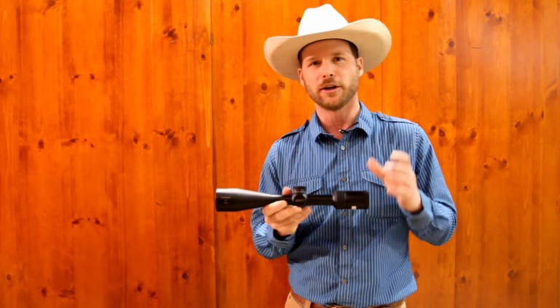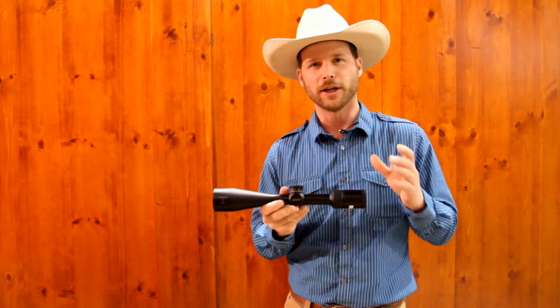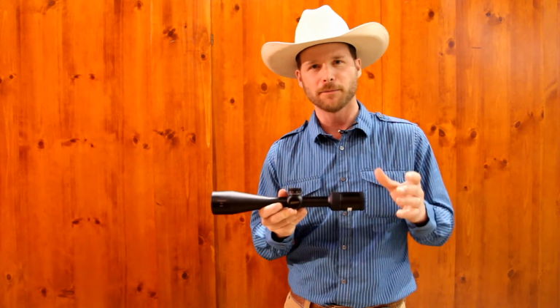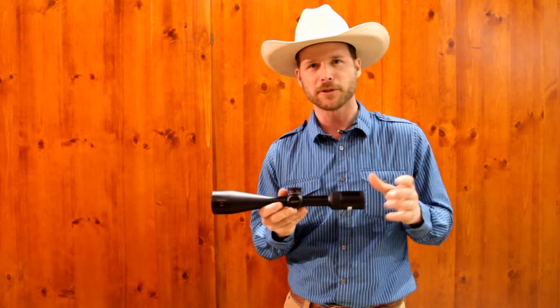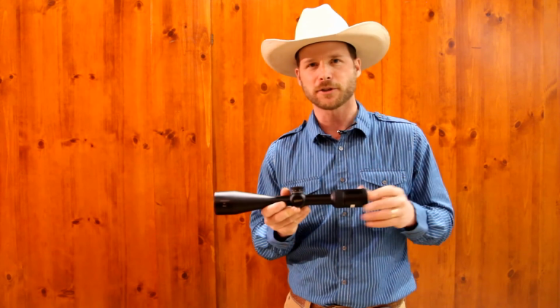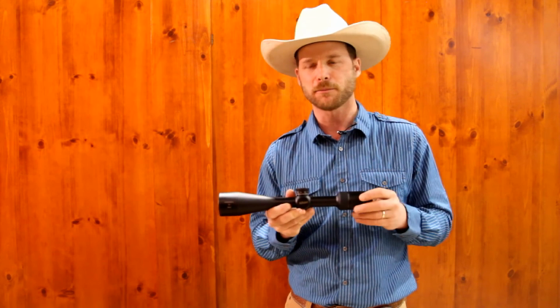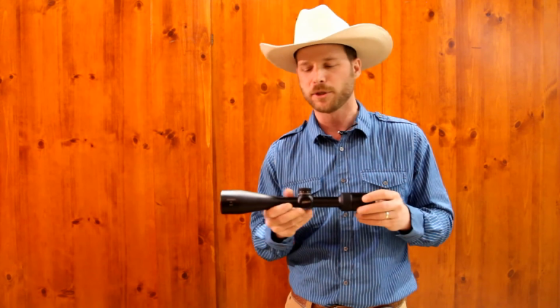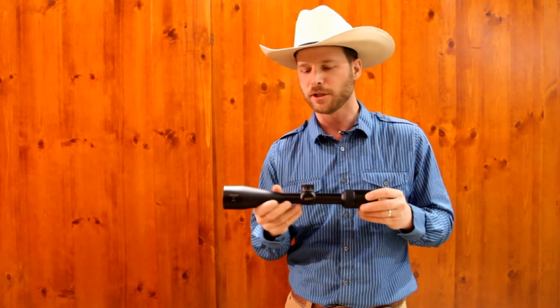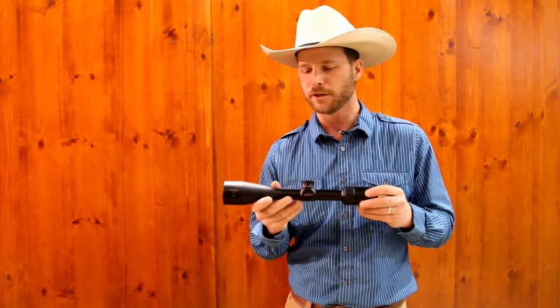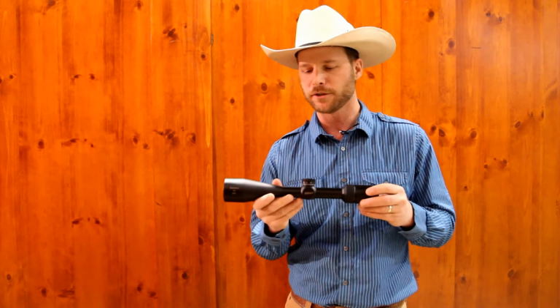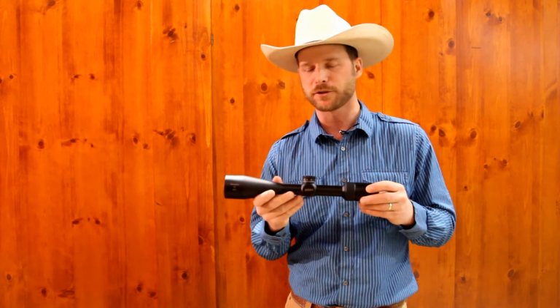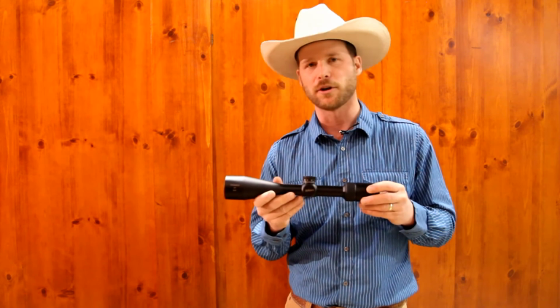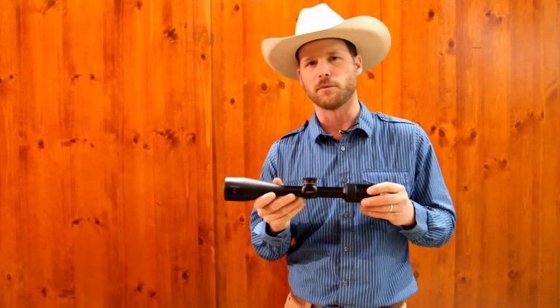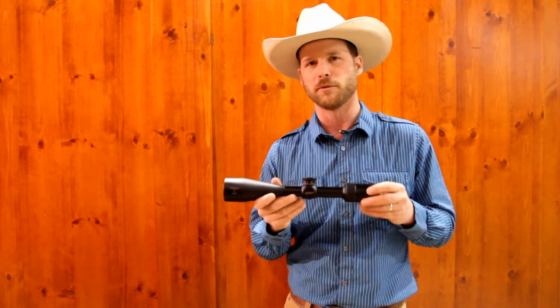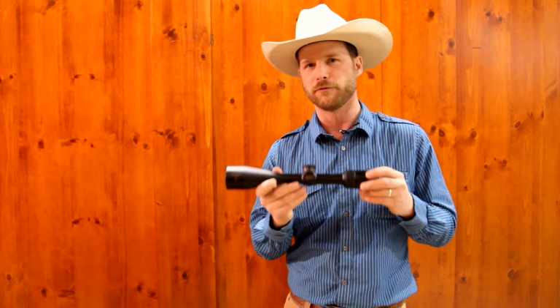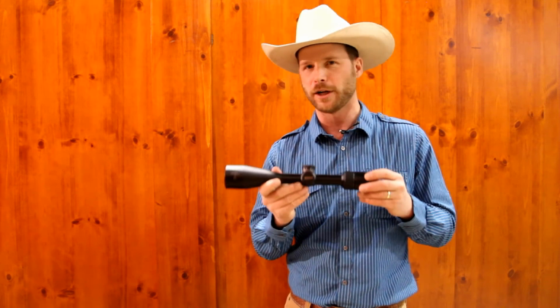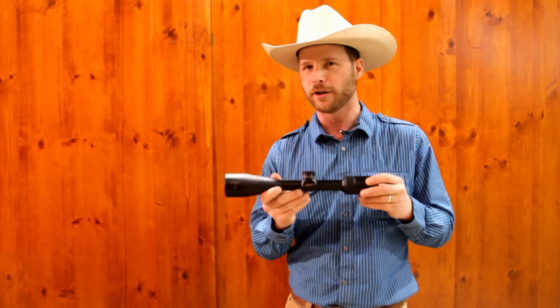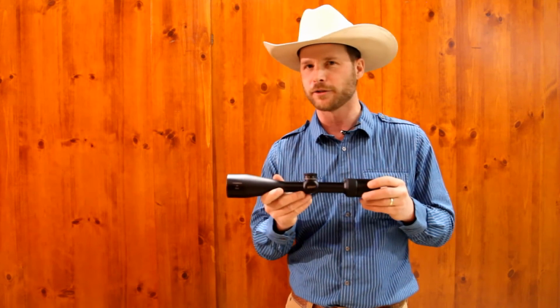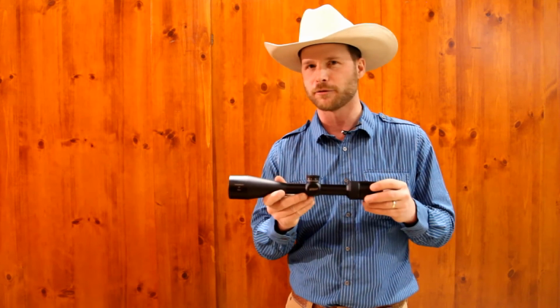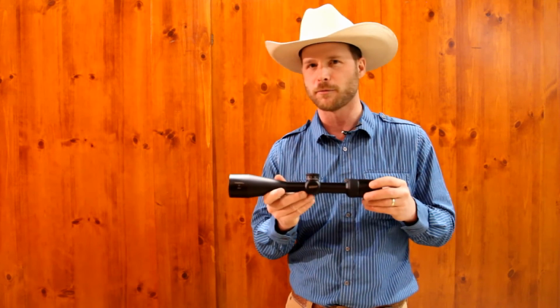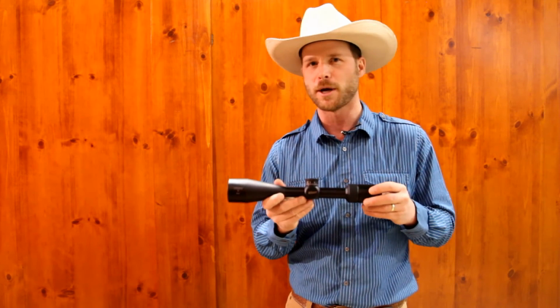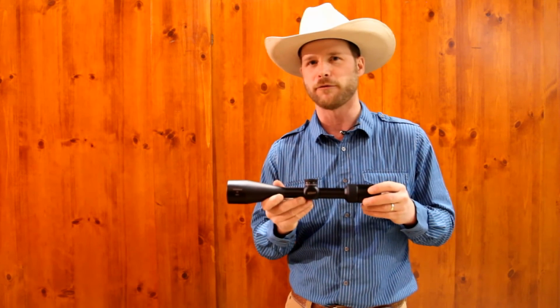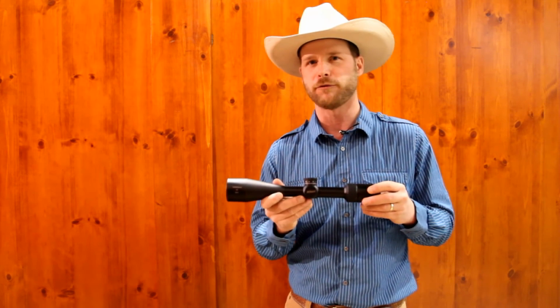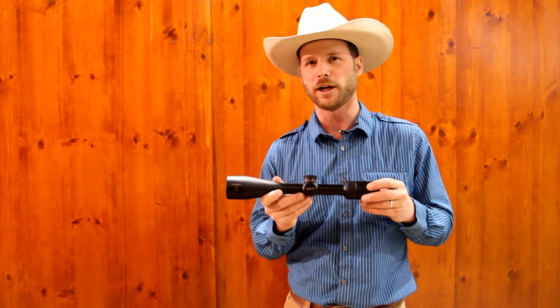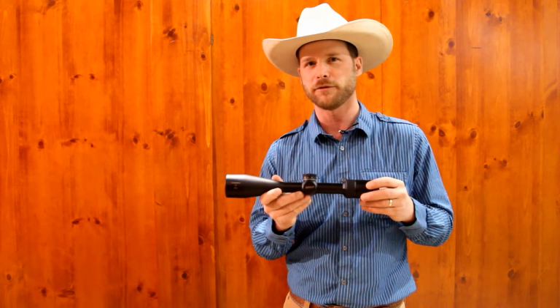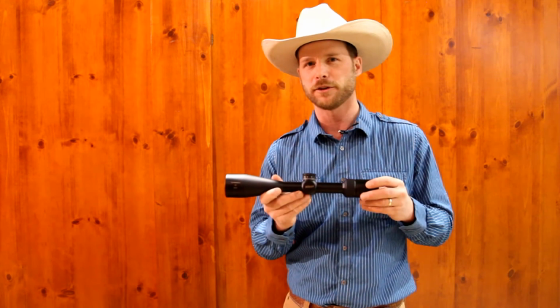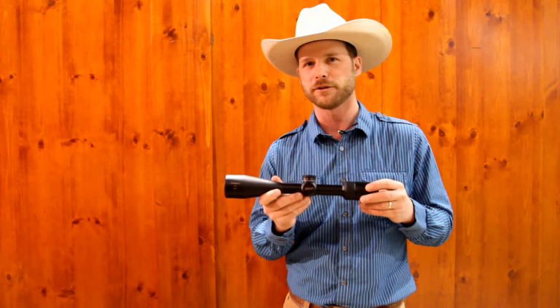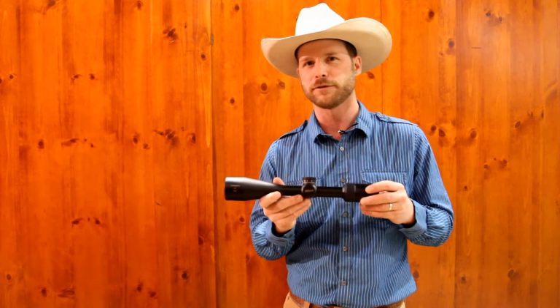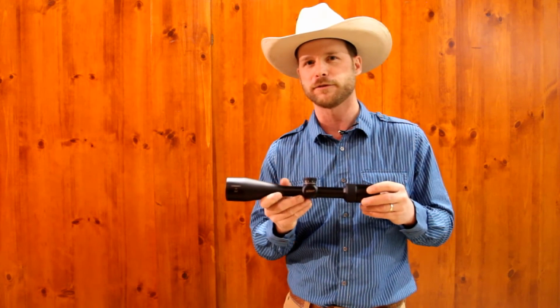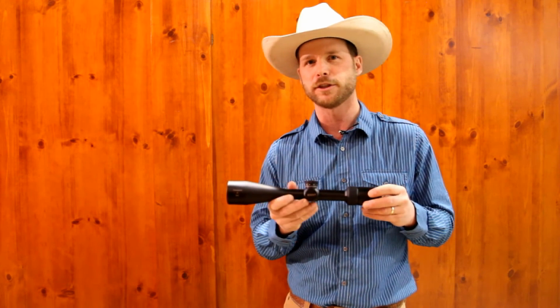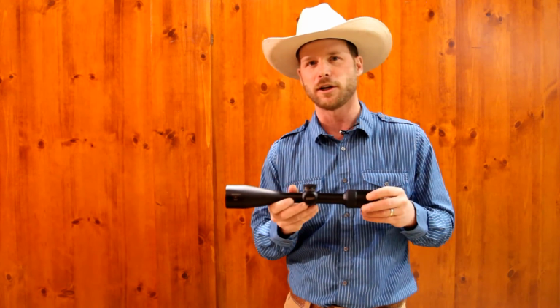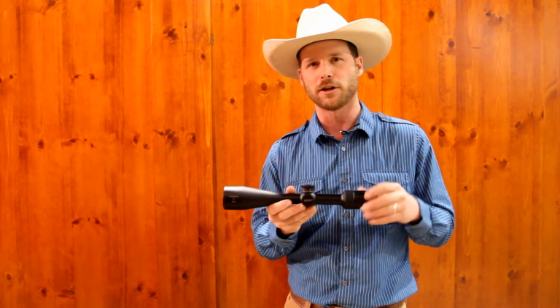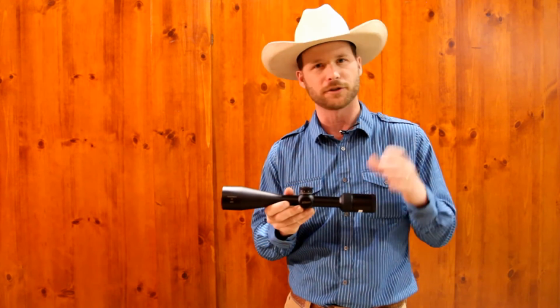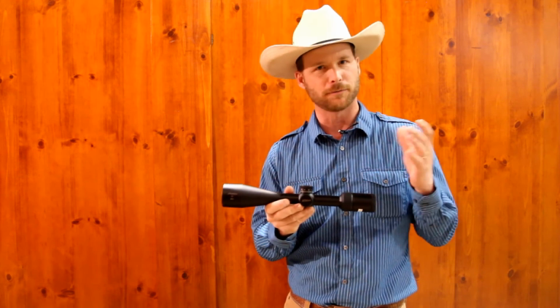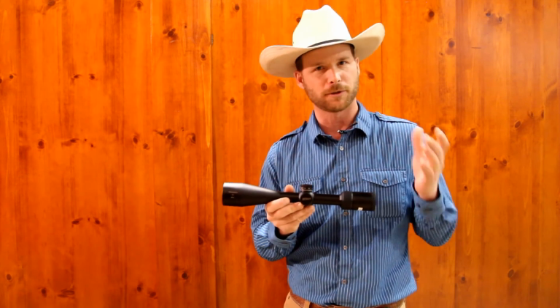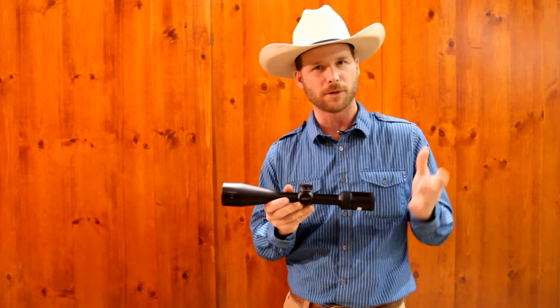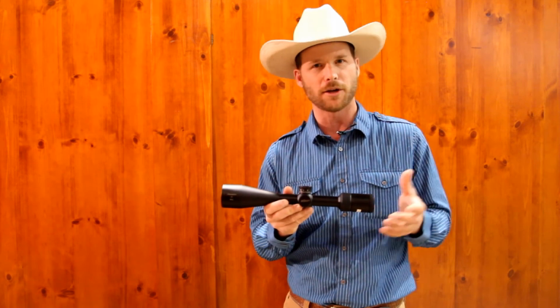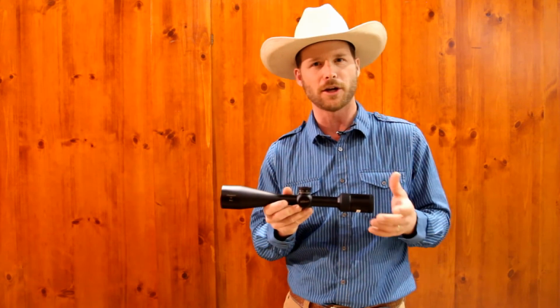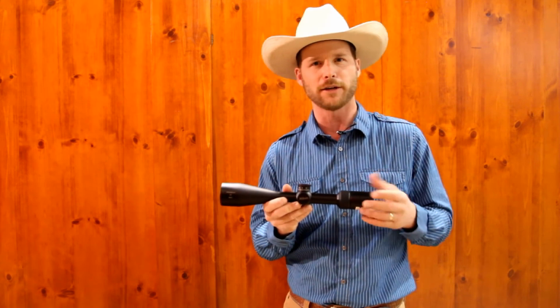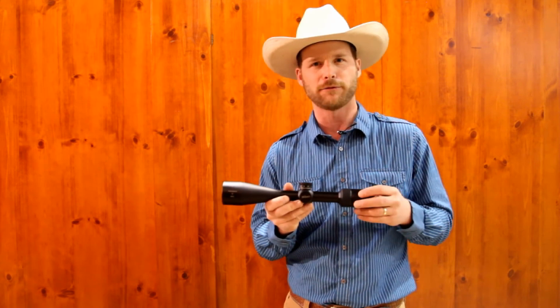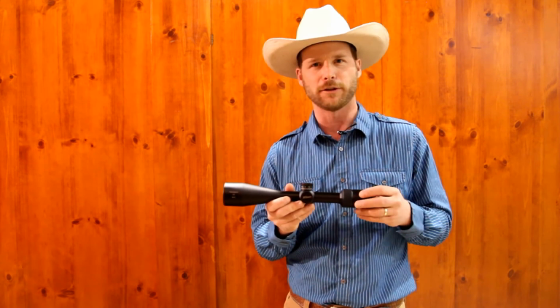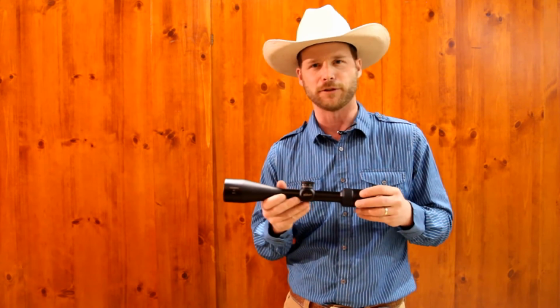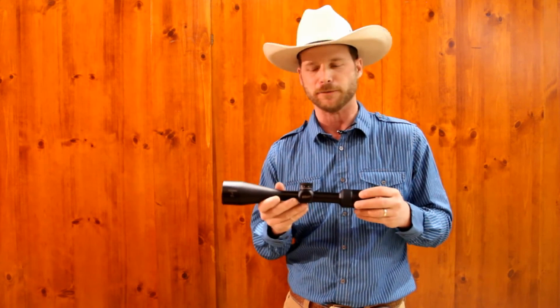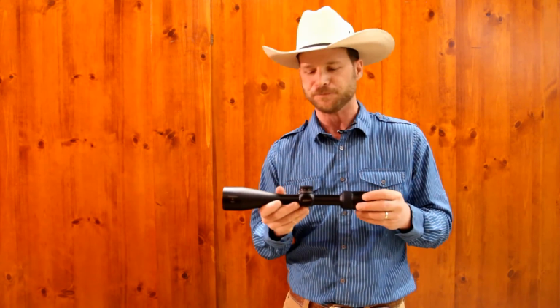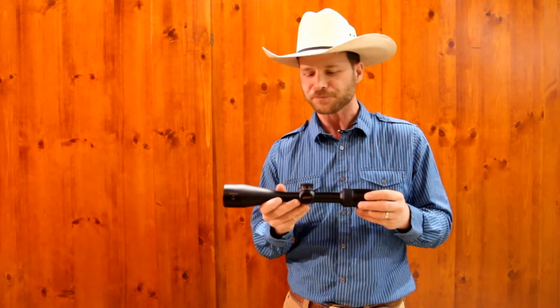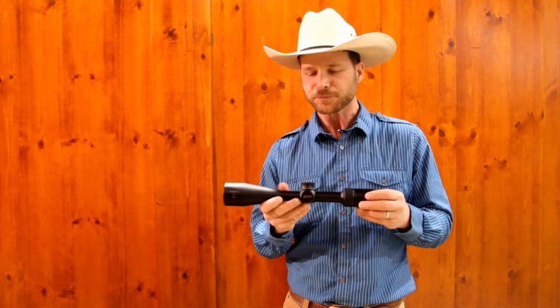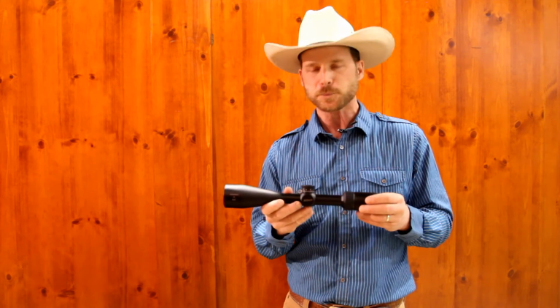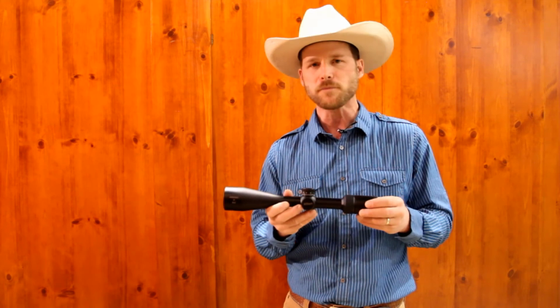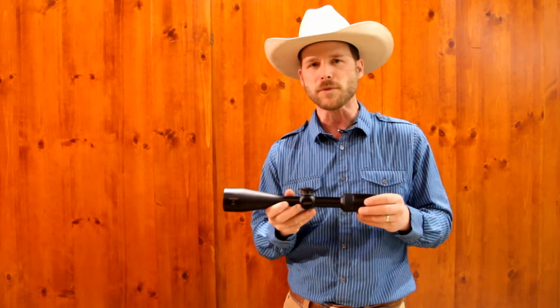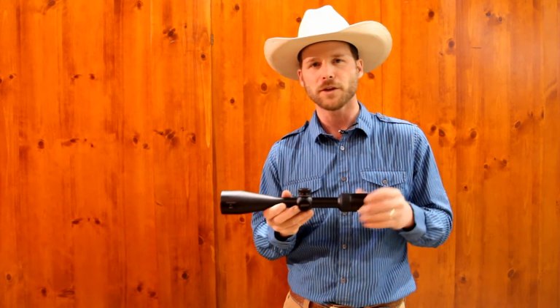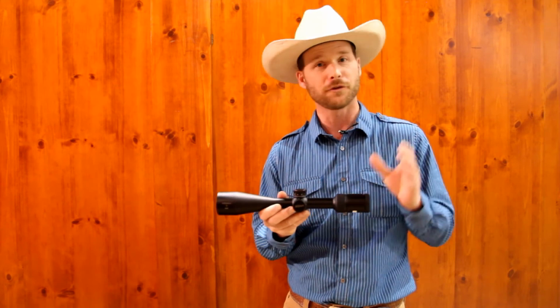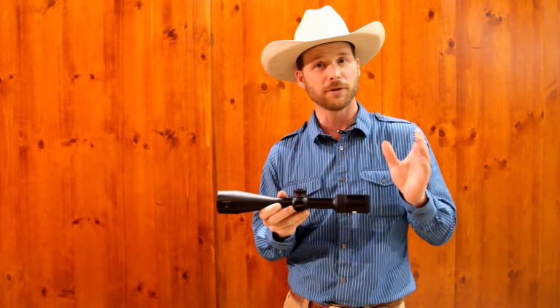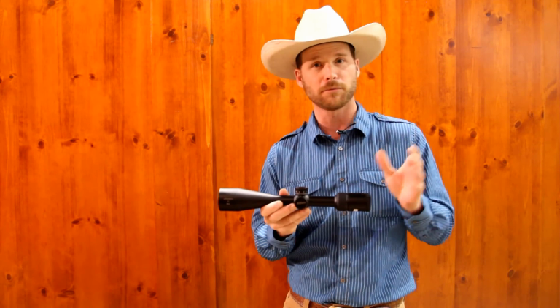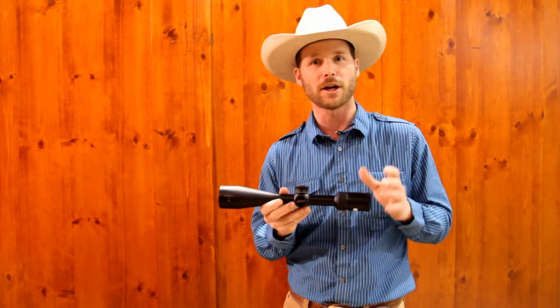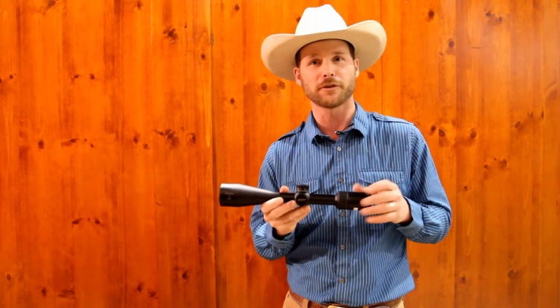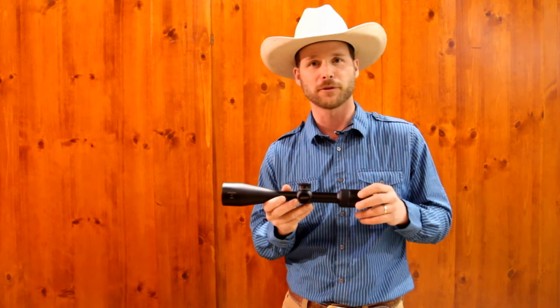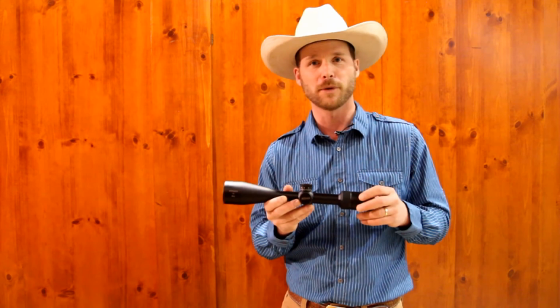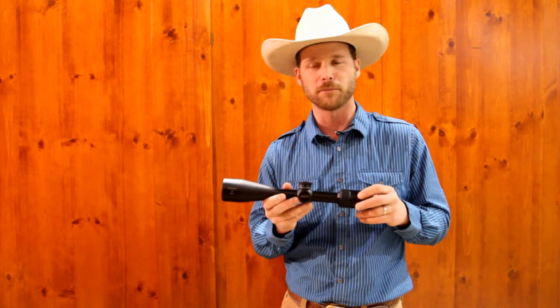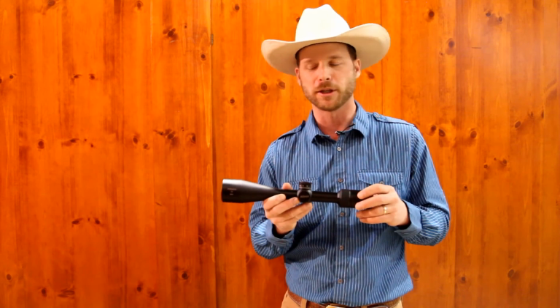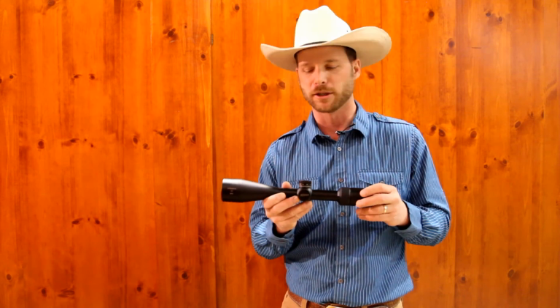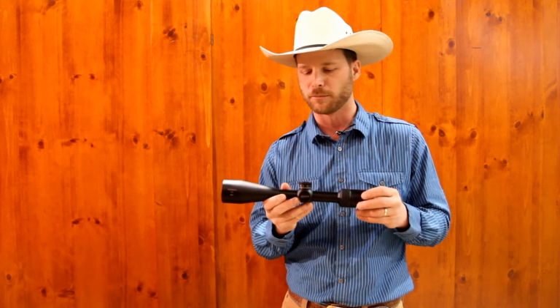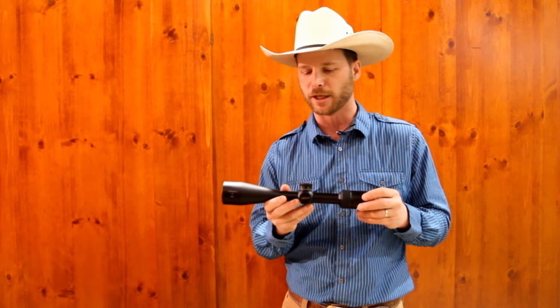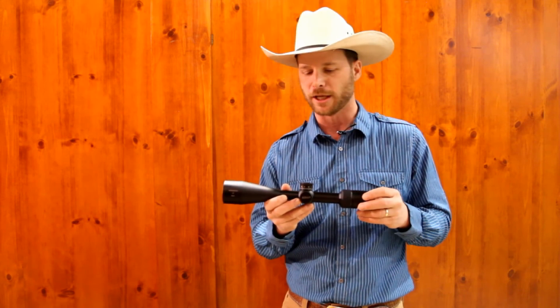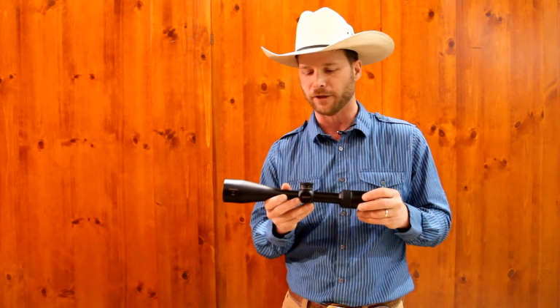MSRP on this scope varies from about $550 up to about $950. Street price may be a little bit less.